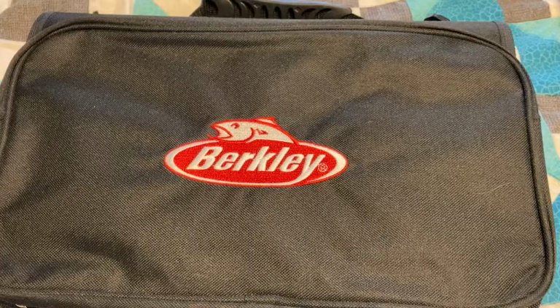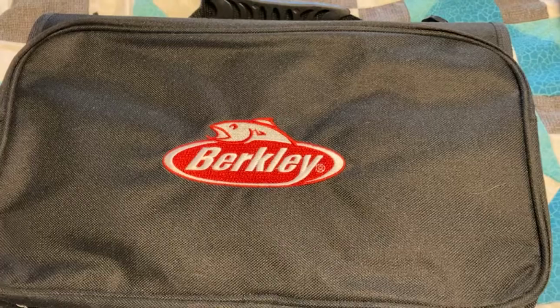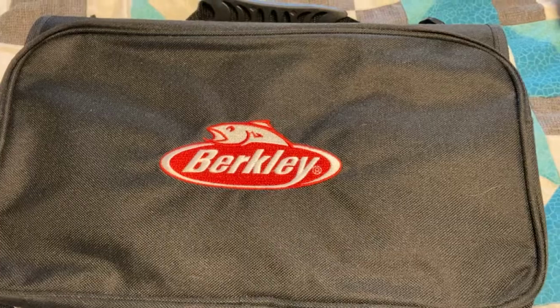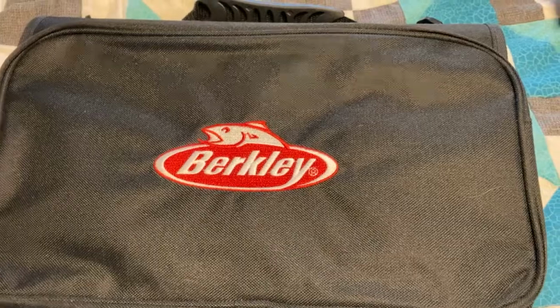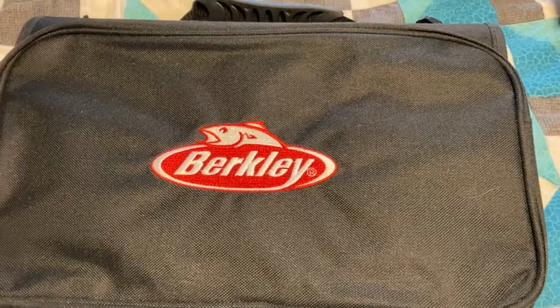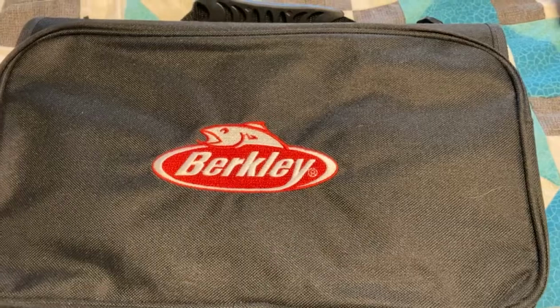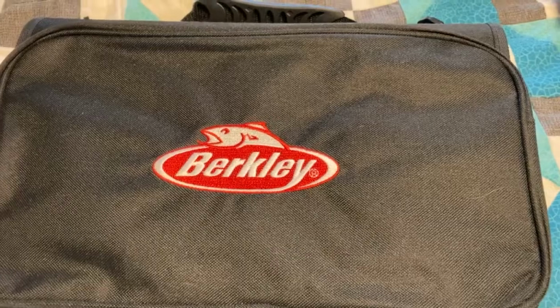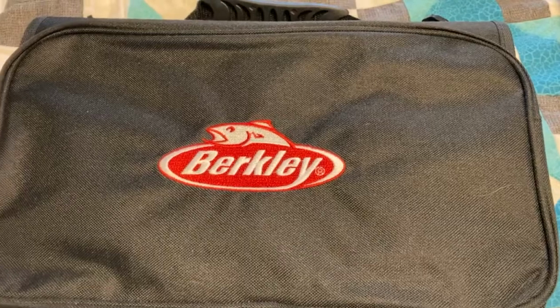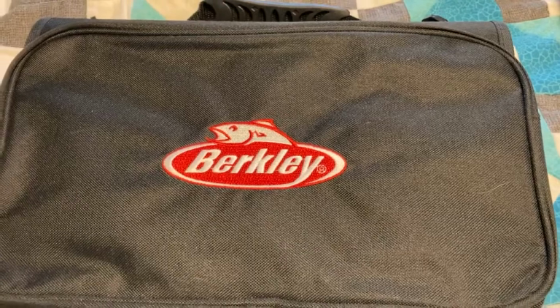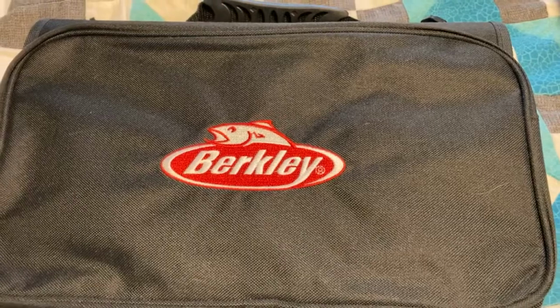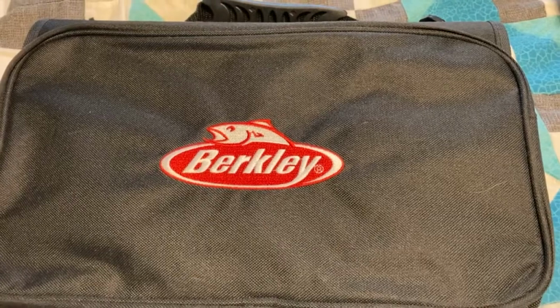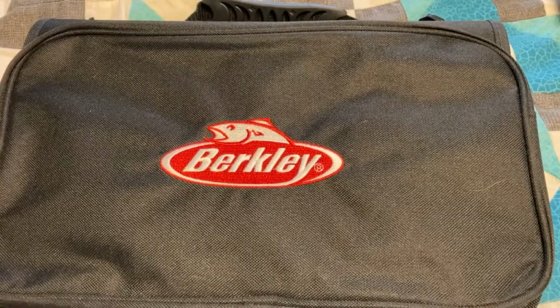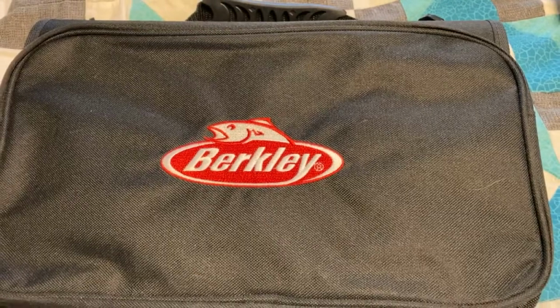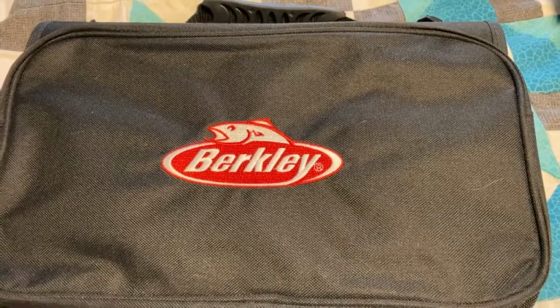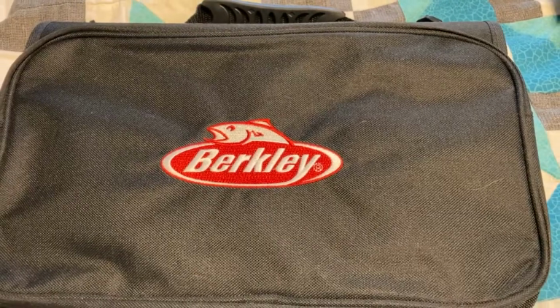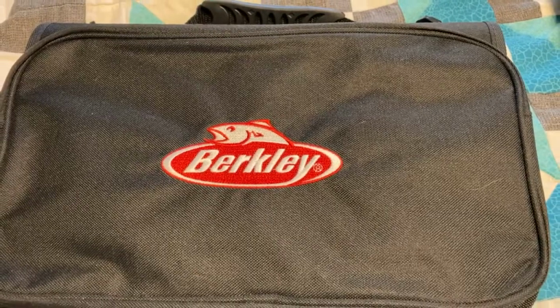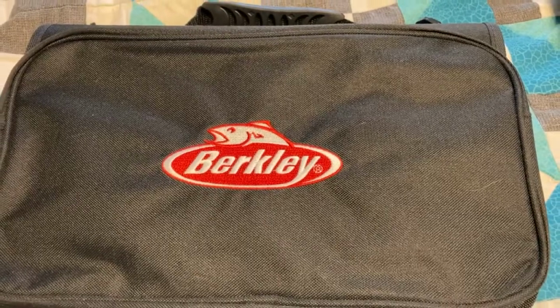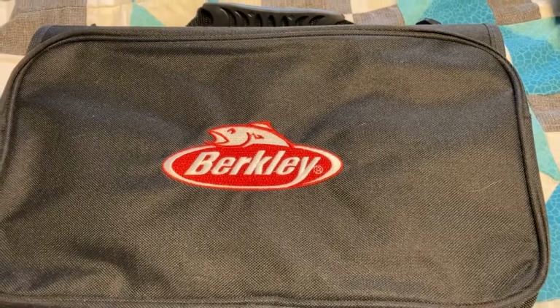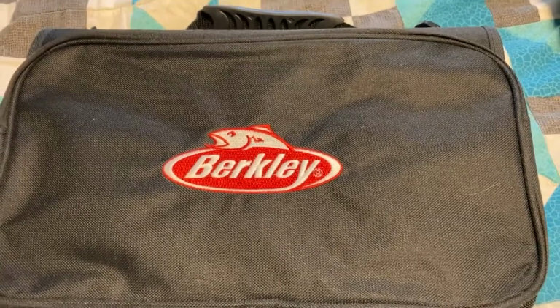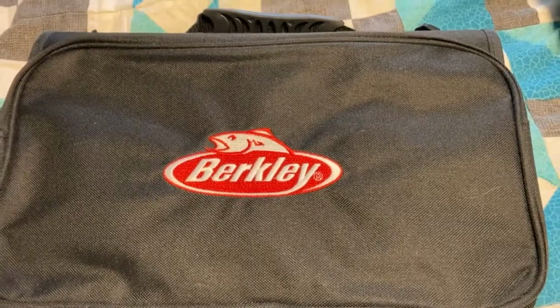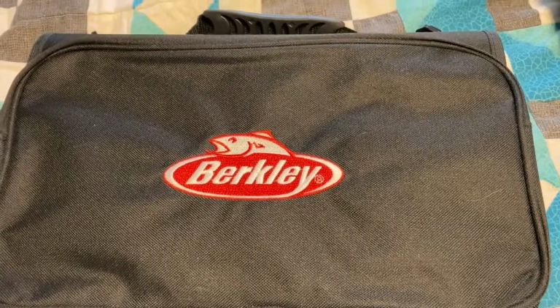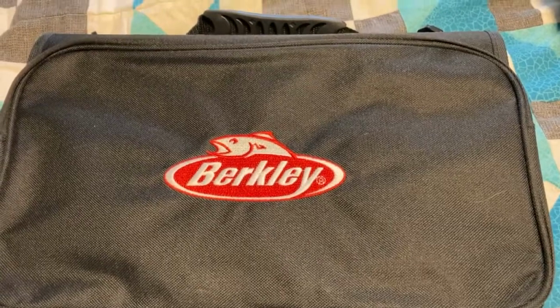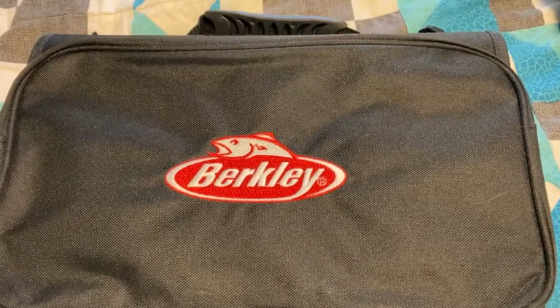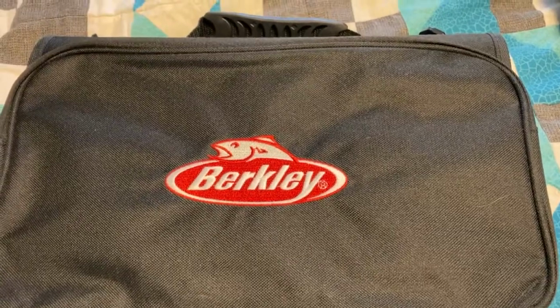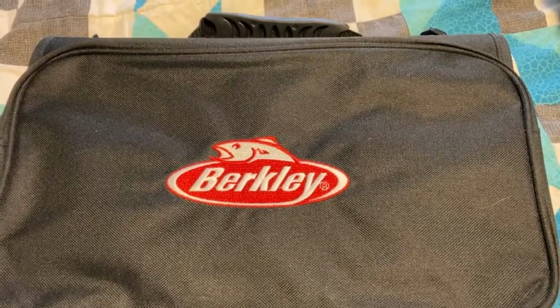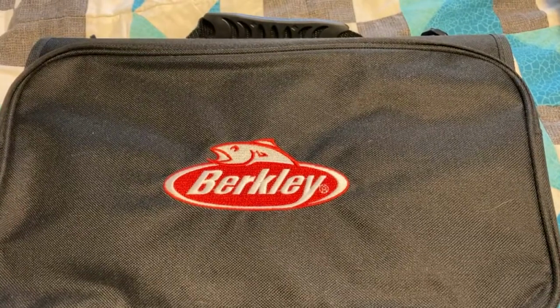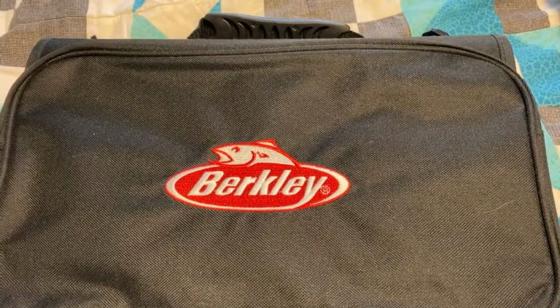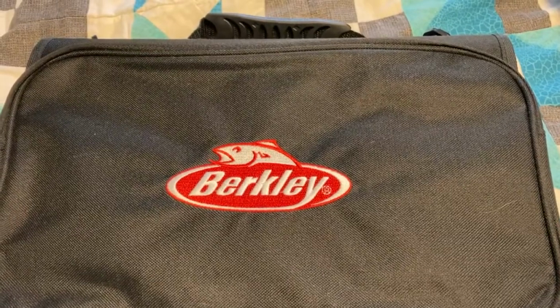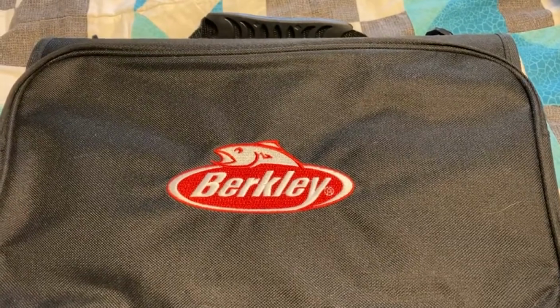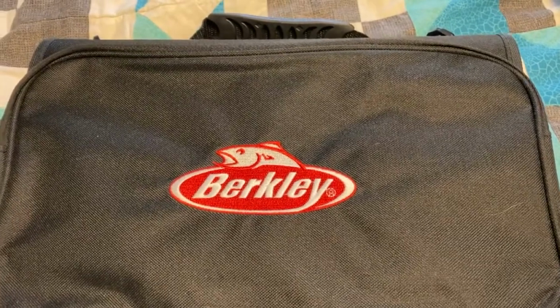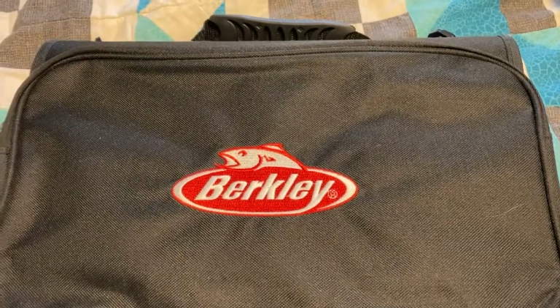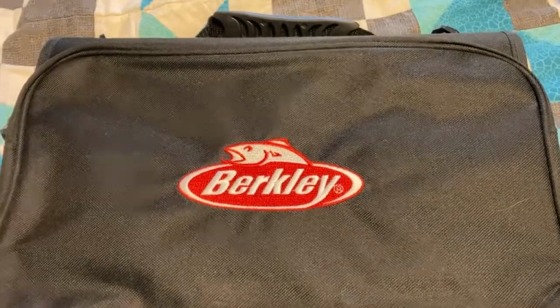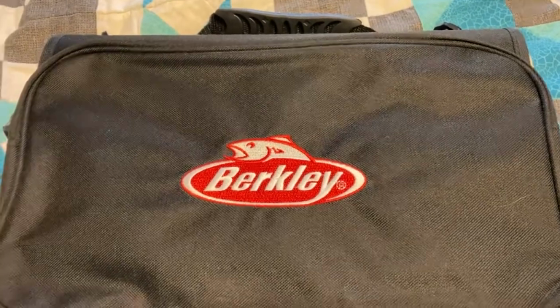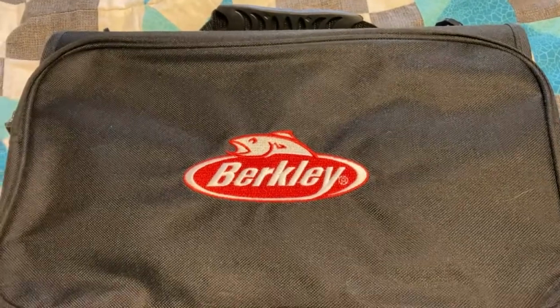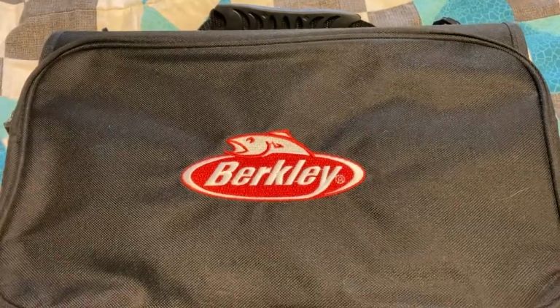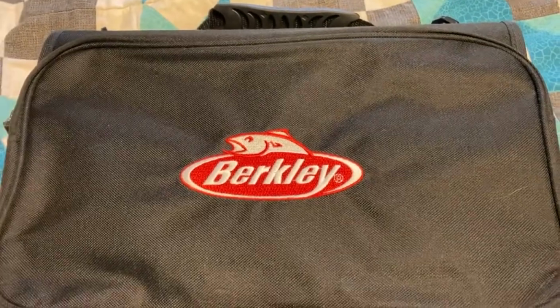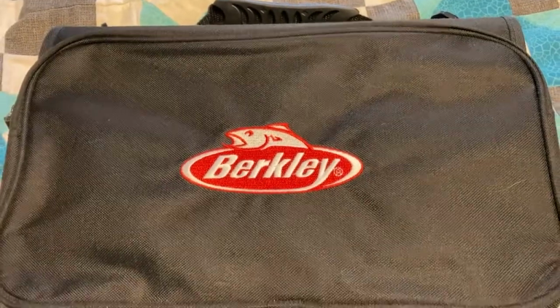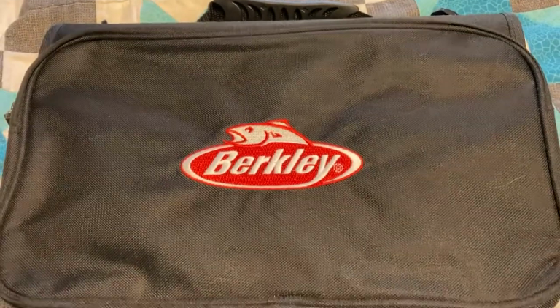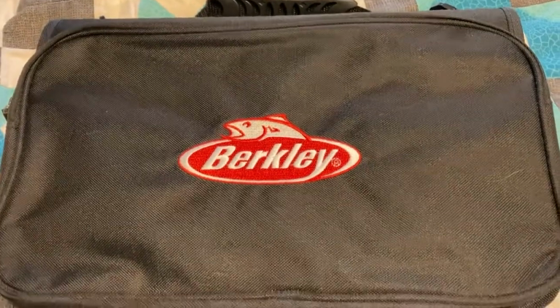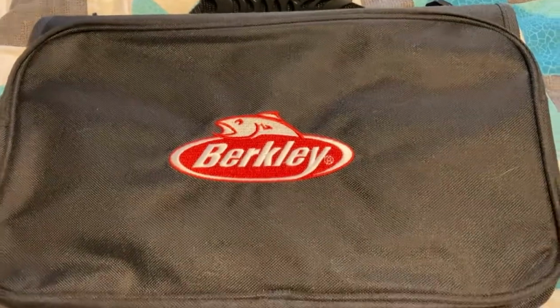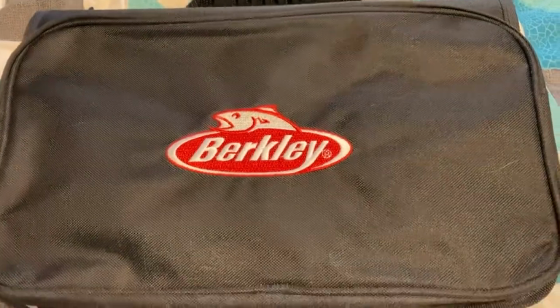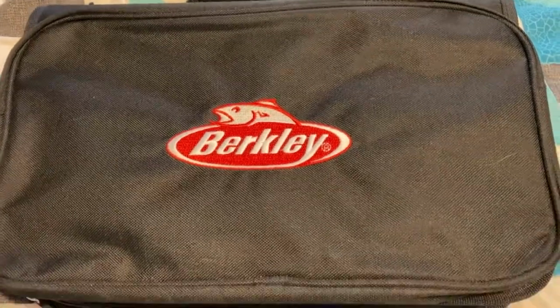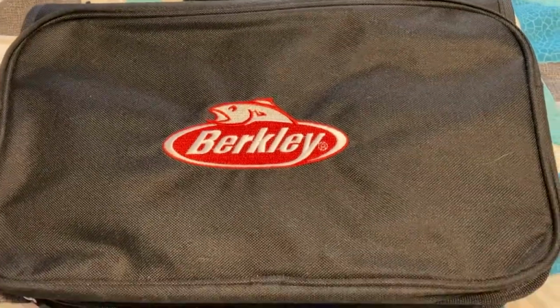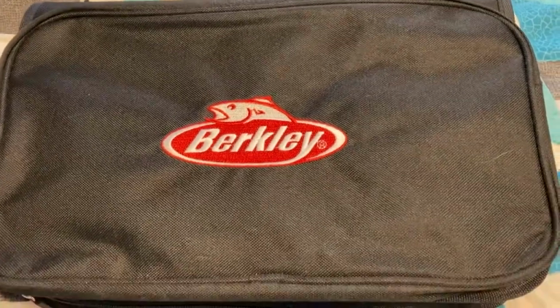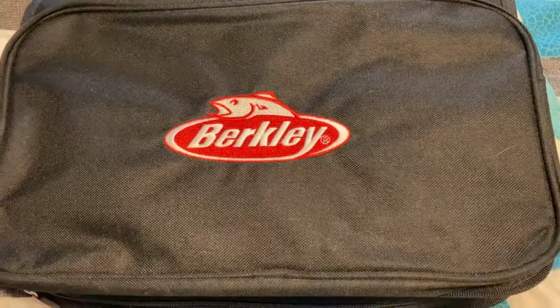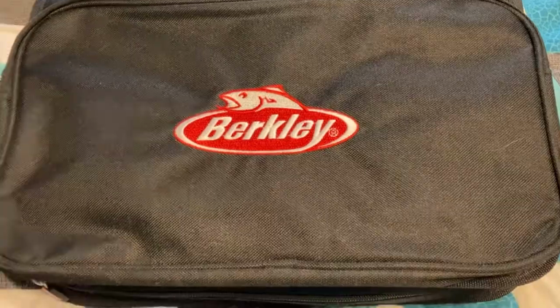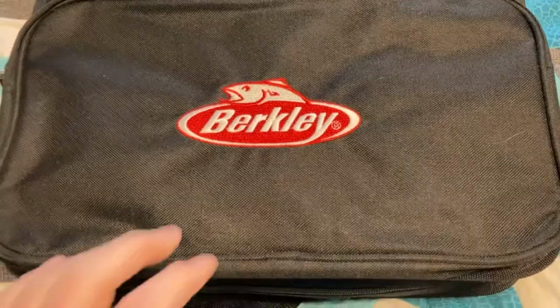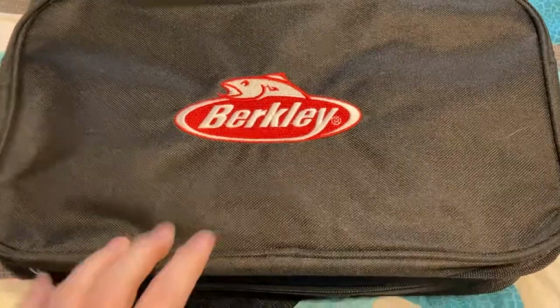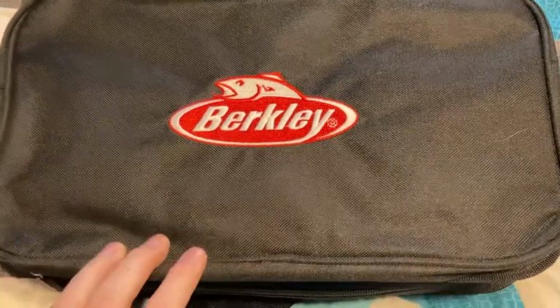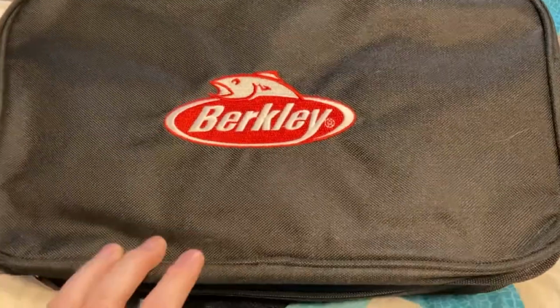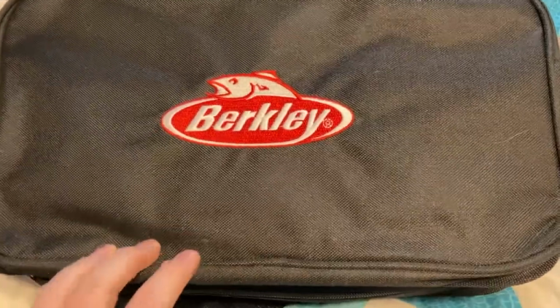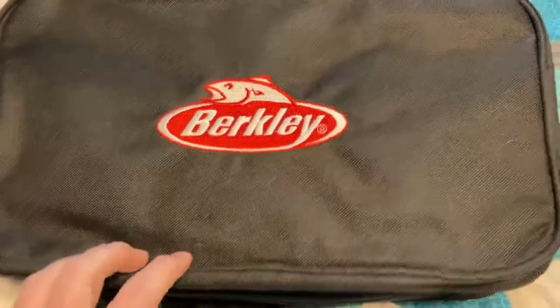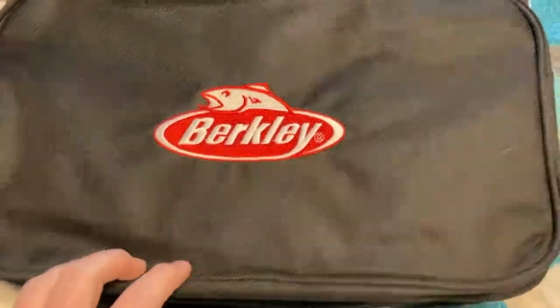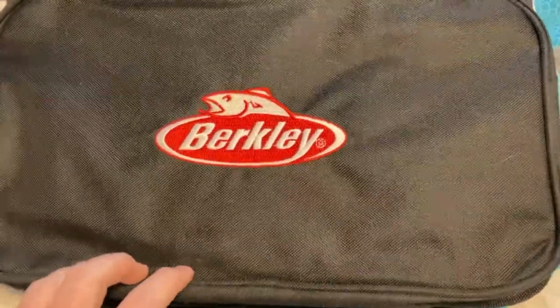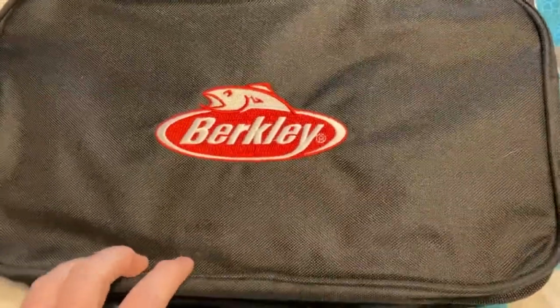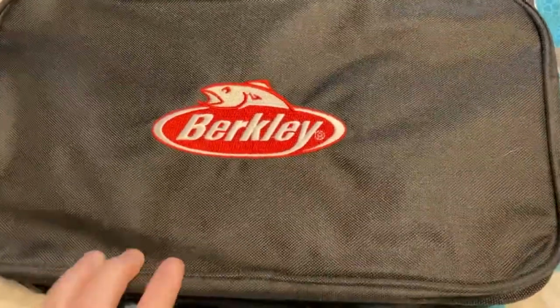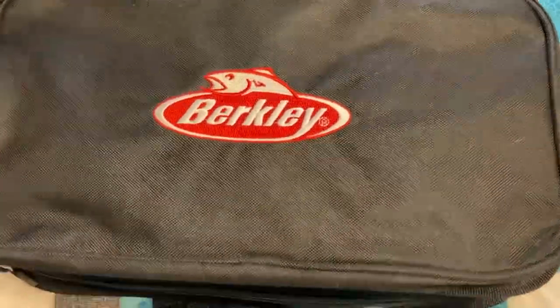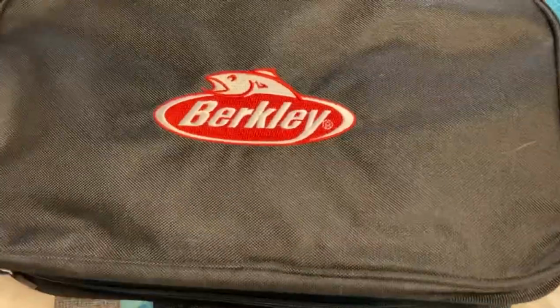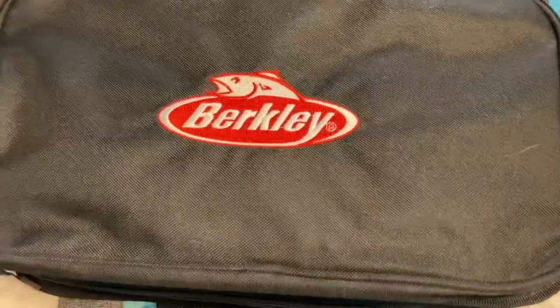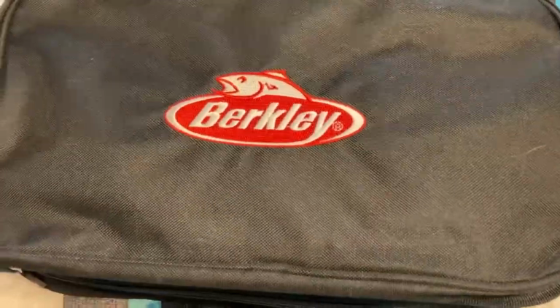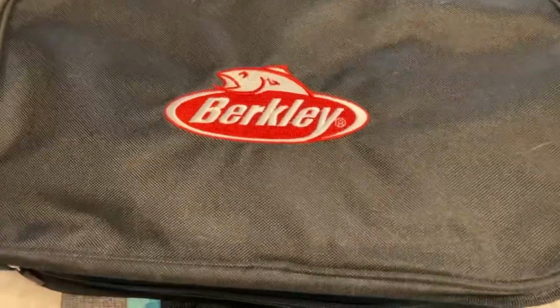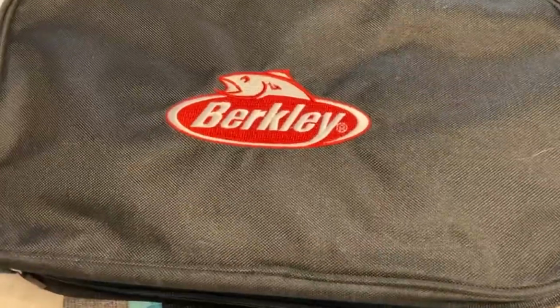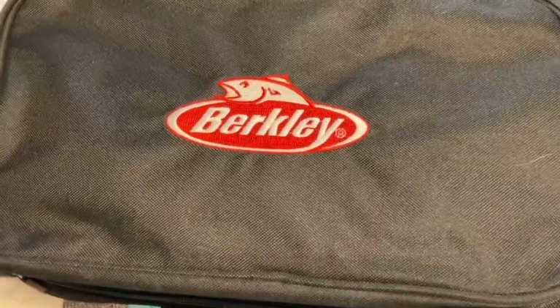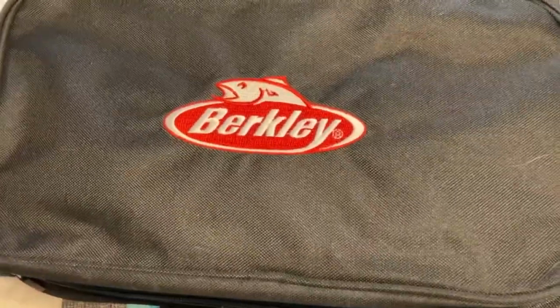Hello everyone, this is Nature Woman. I'm coming back. I'm going to show you my Berkeley bag with some soft plastics in here.